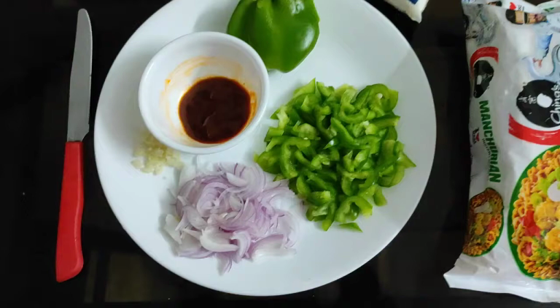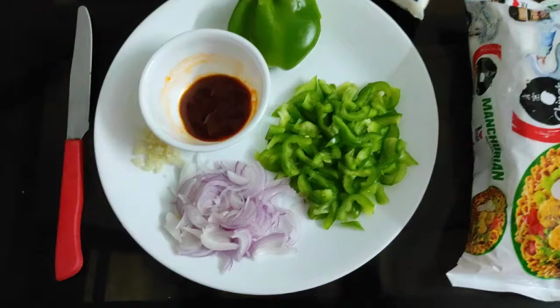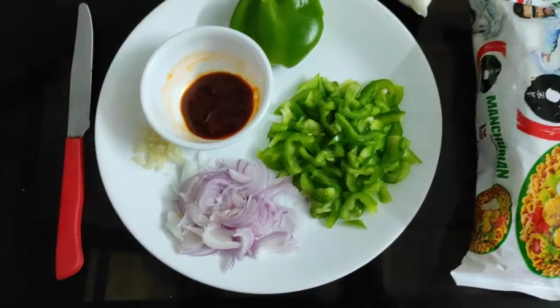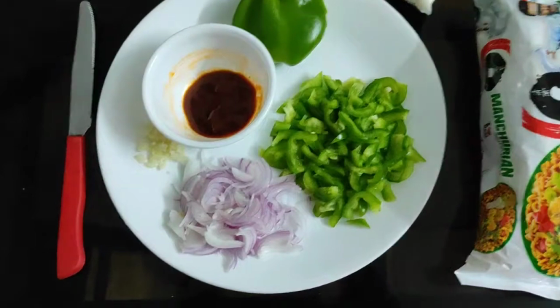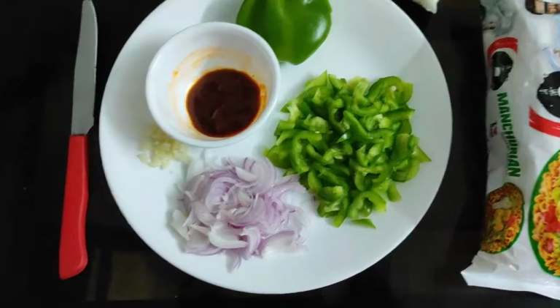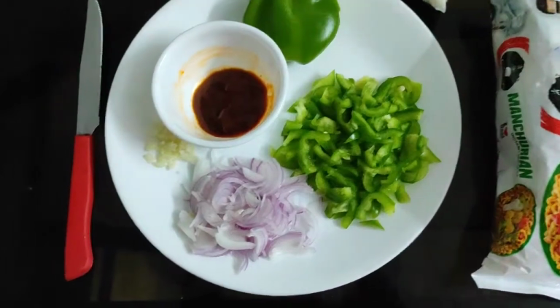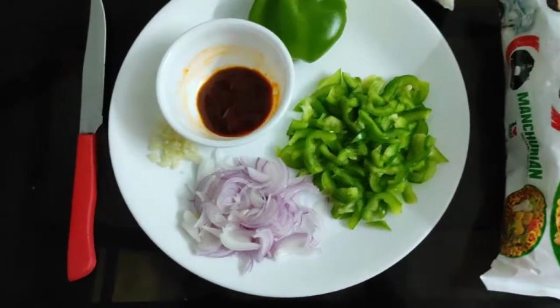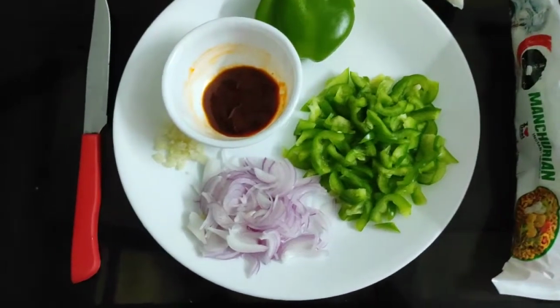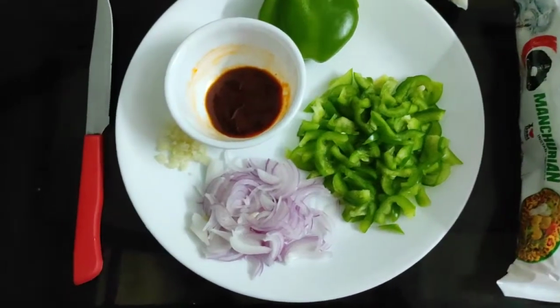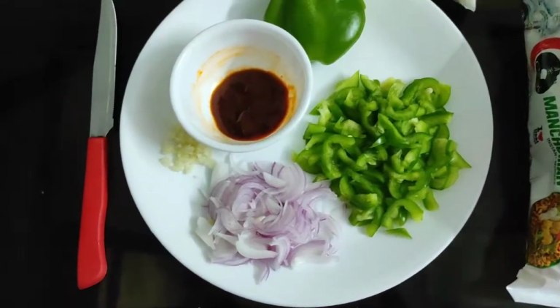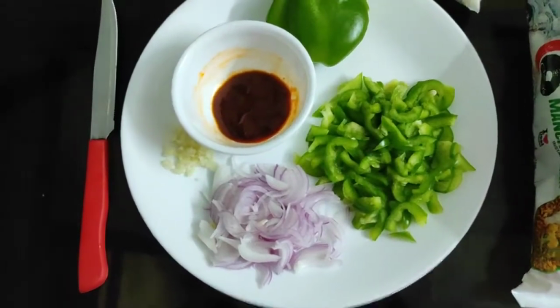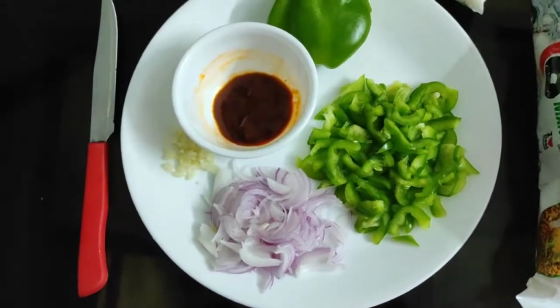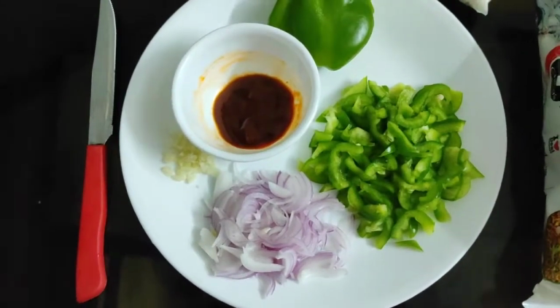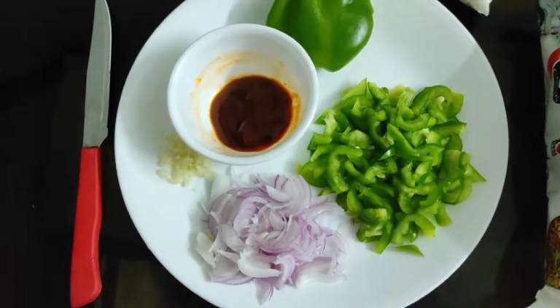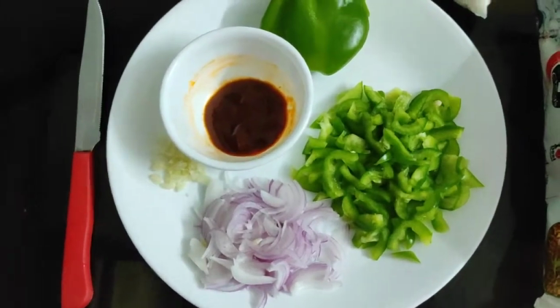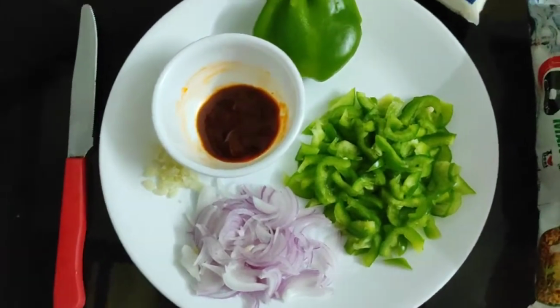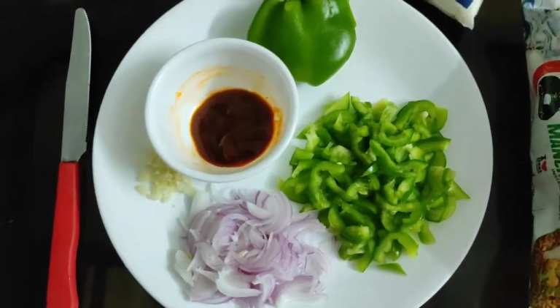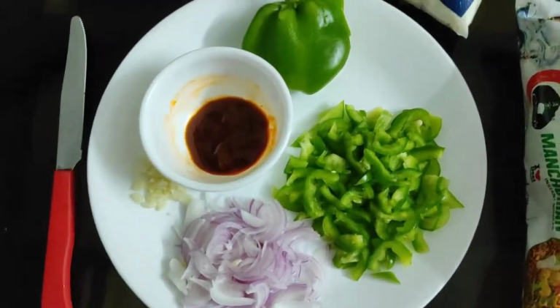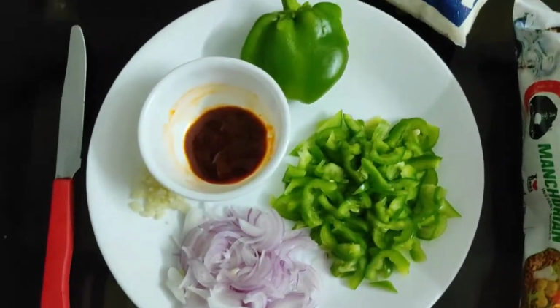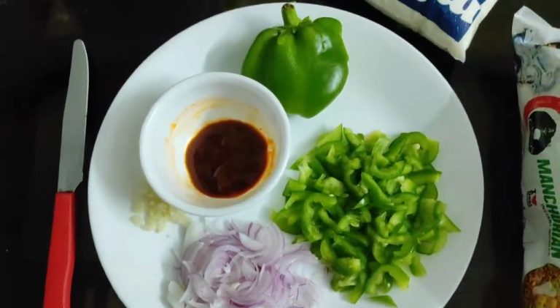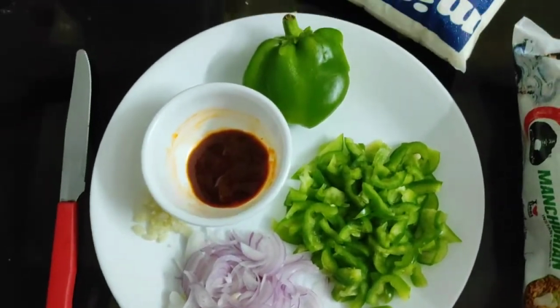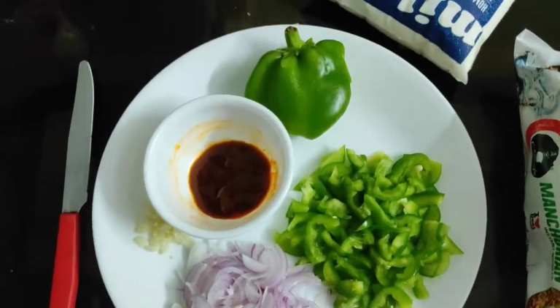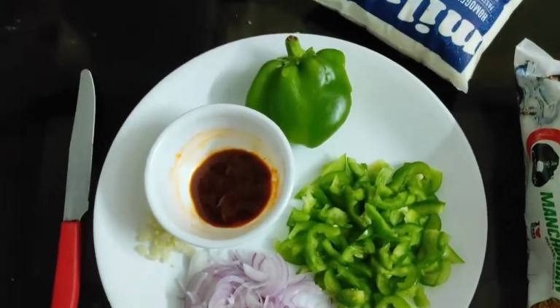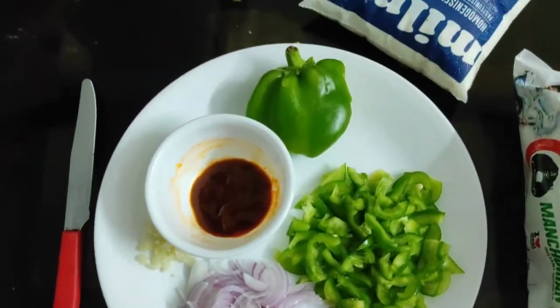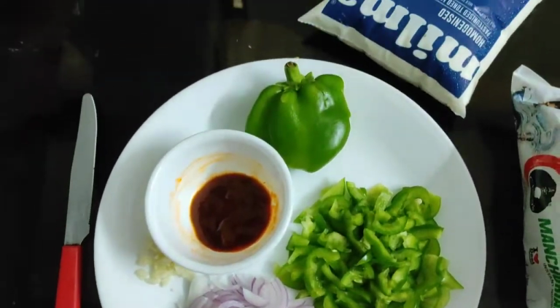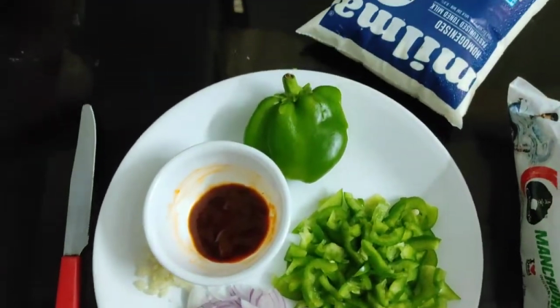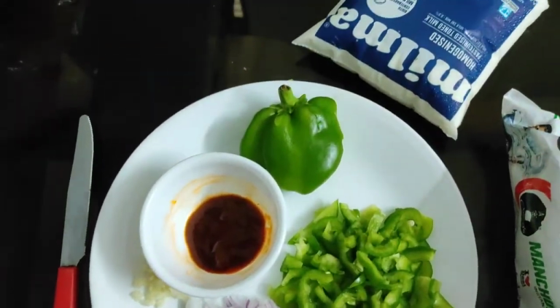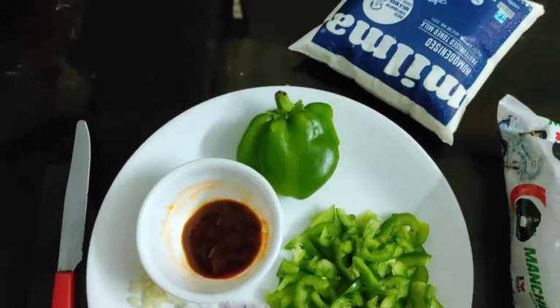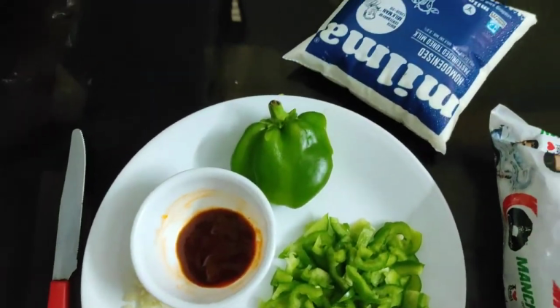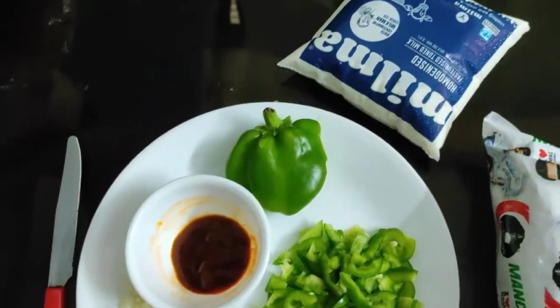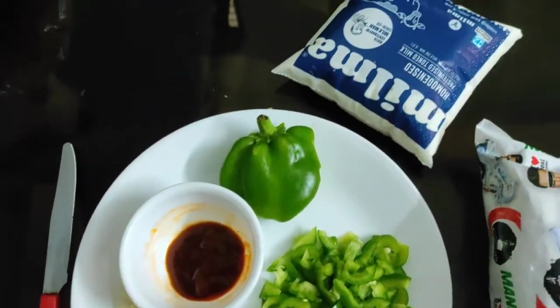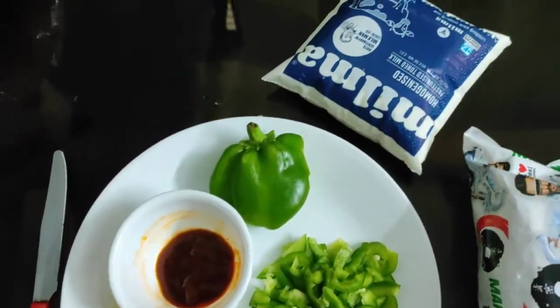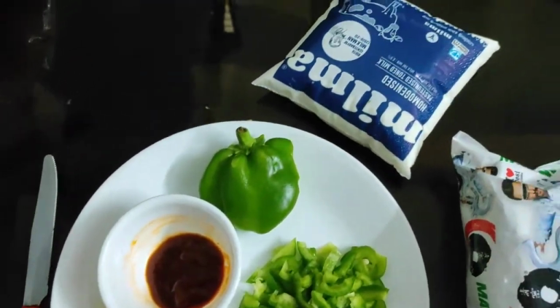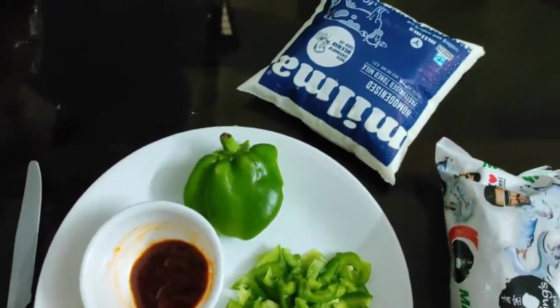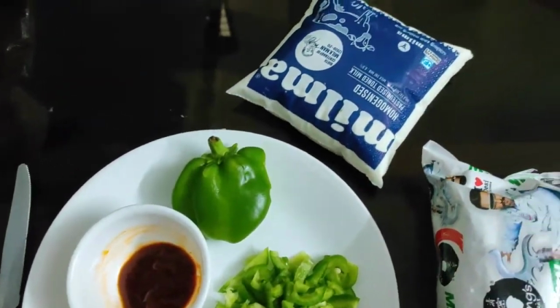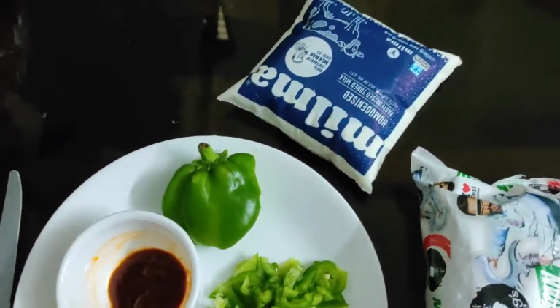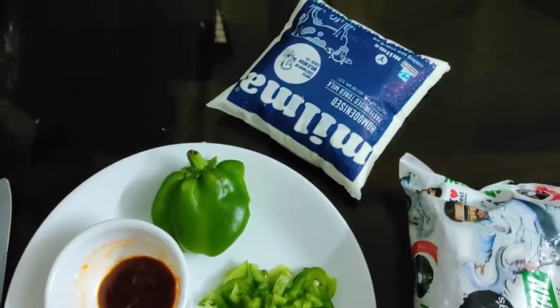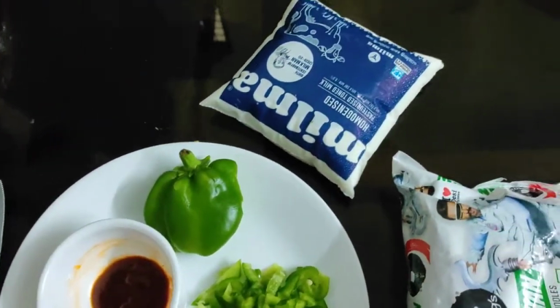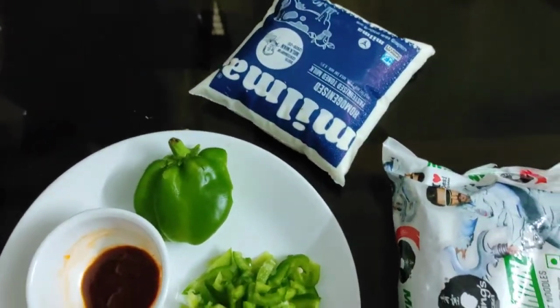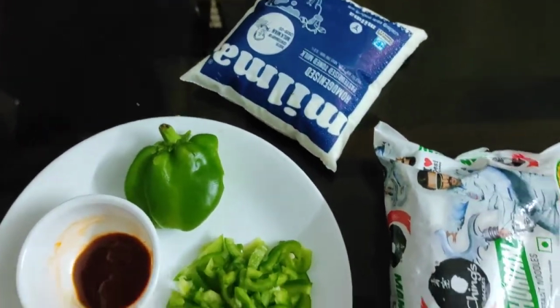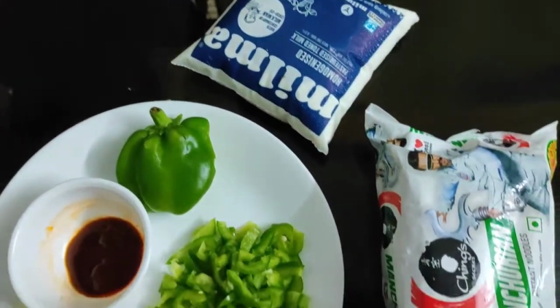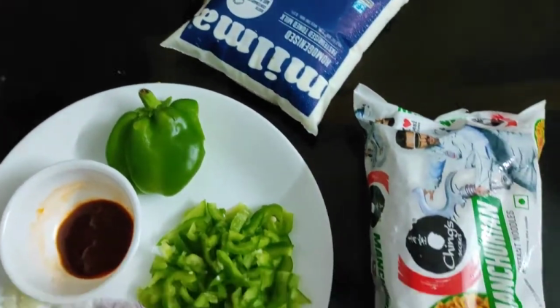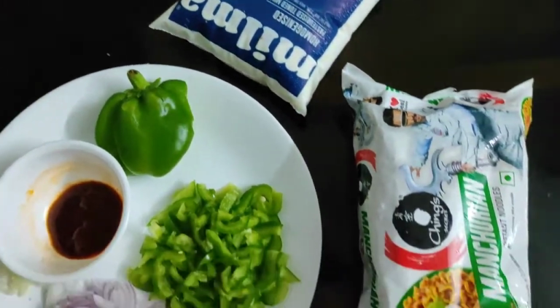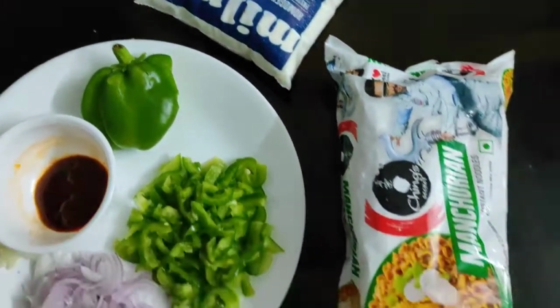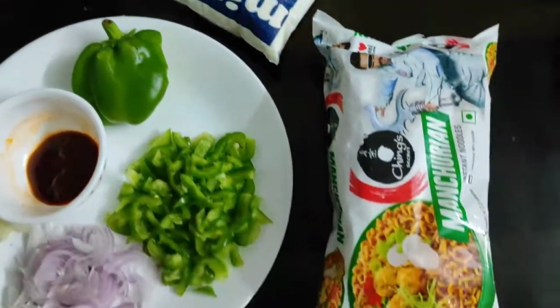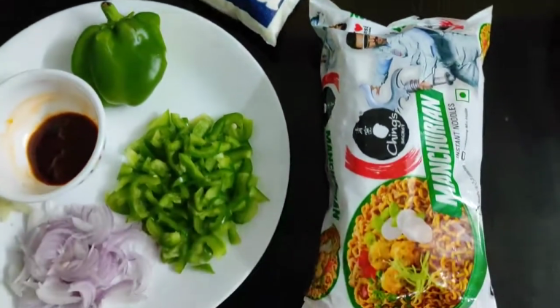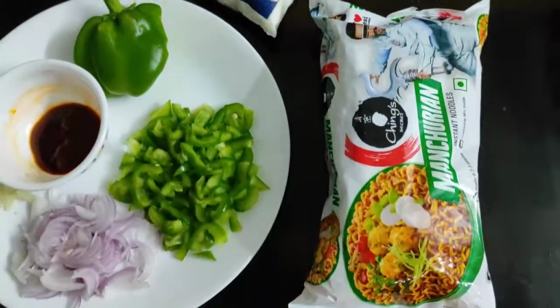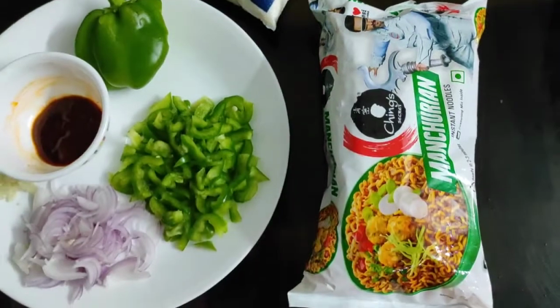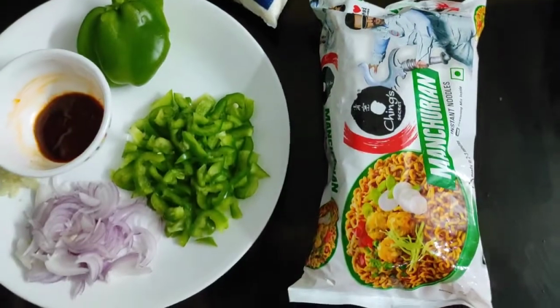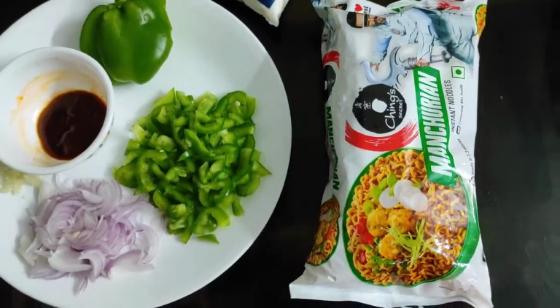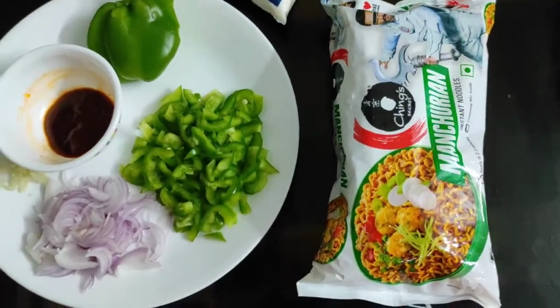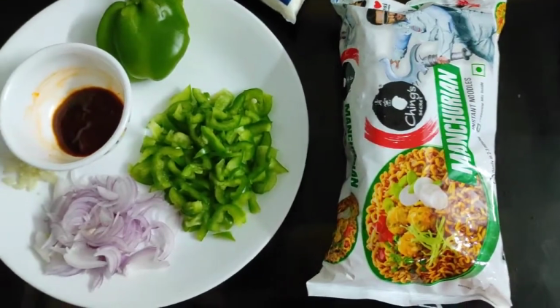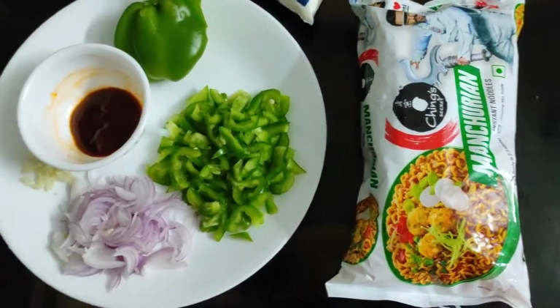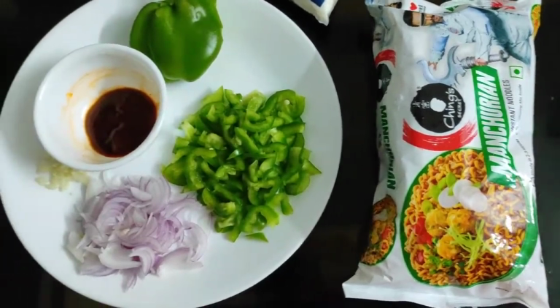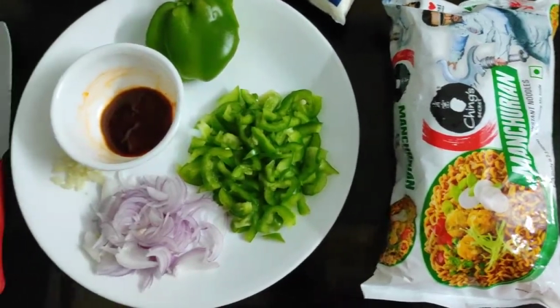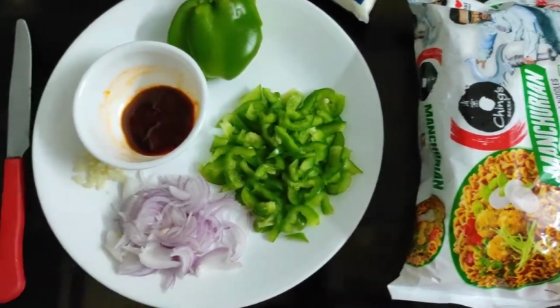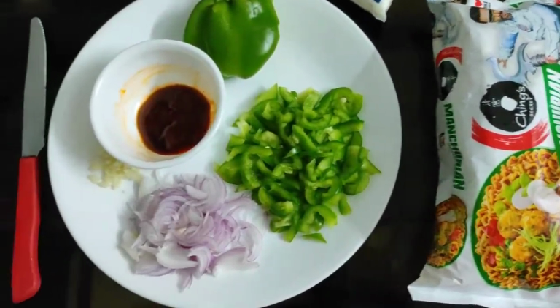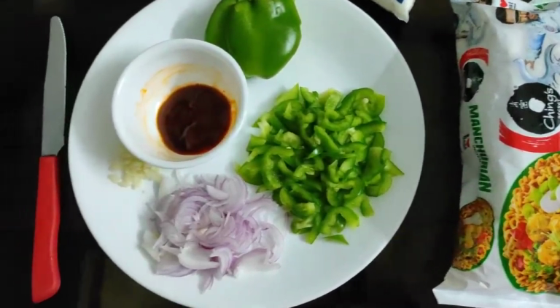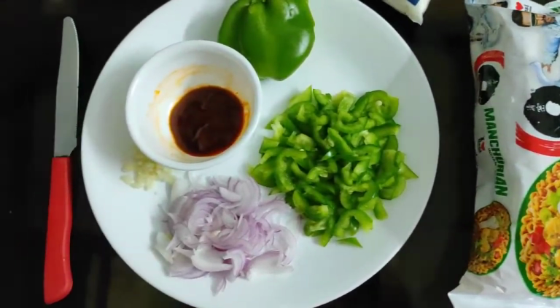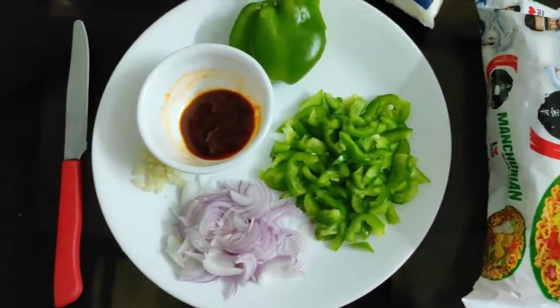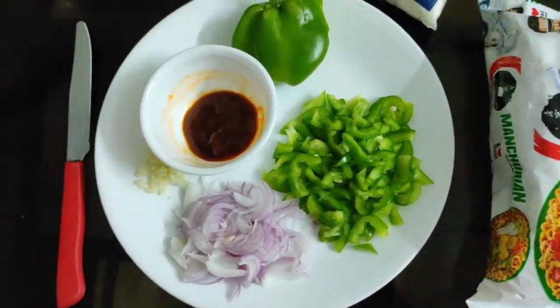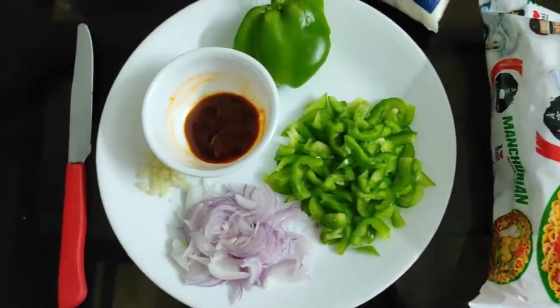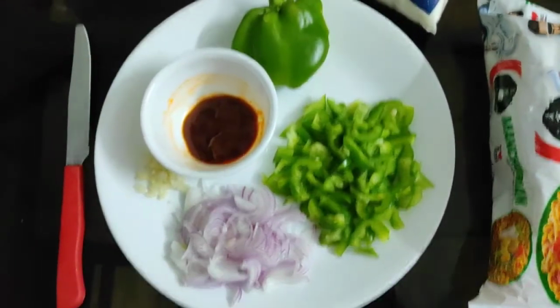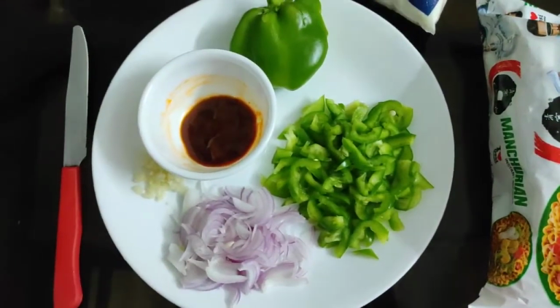Hi friends, we have milk noodles. We have to add a packet of milk noodles.